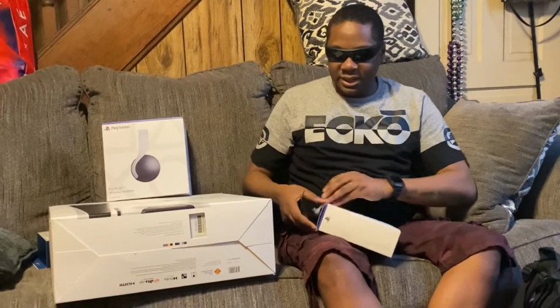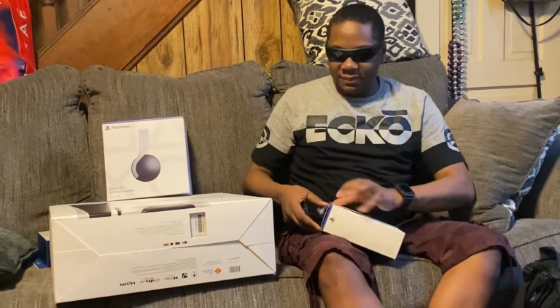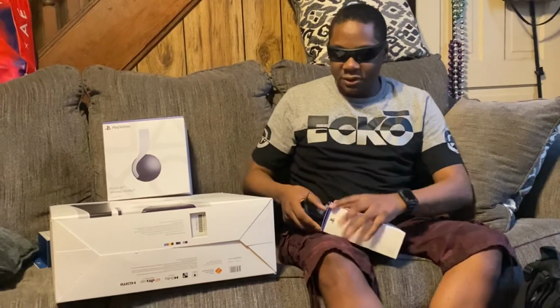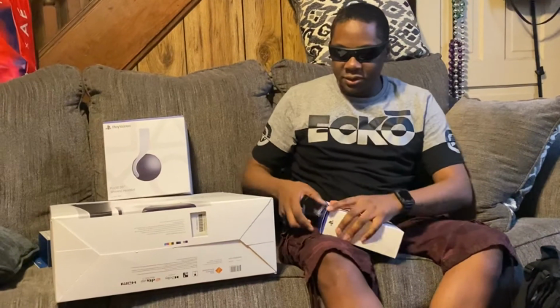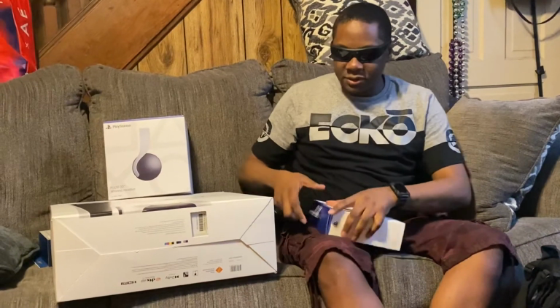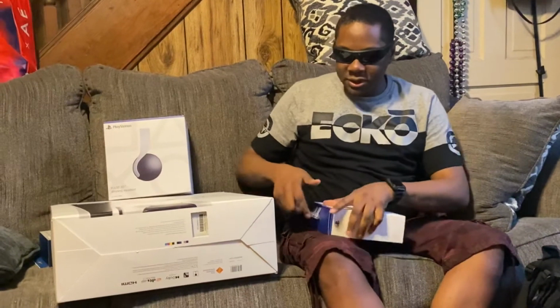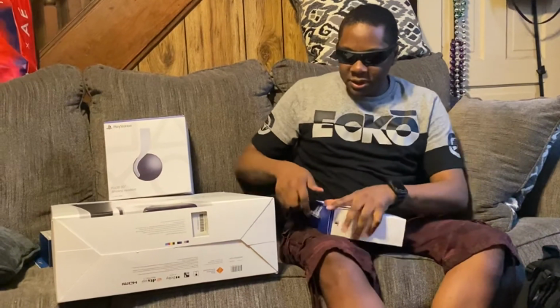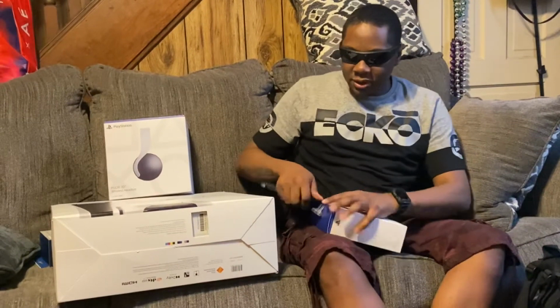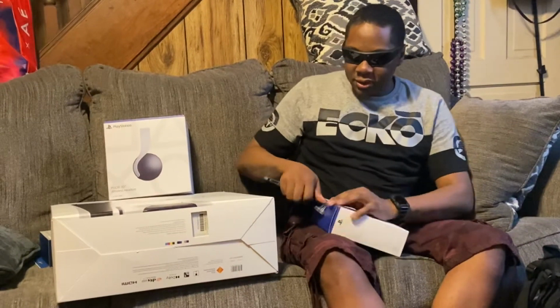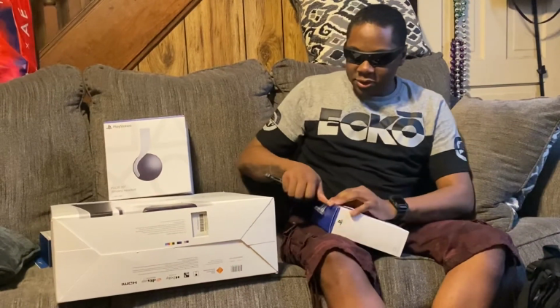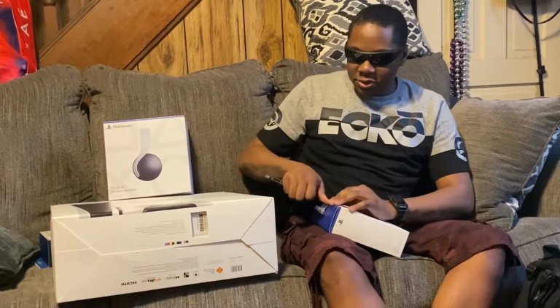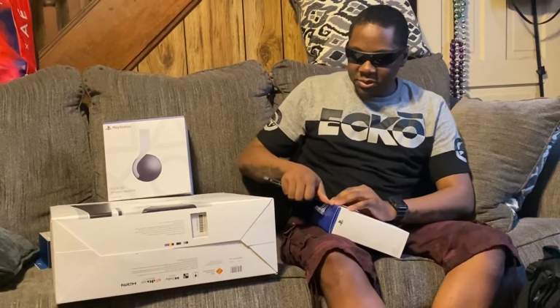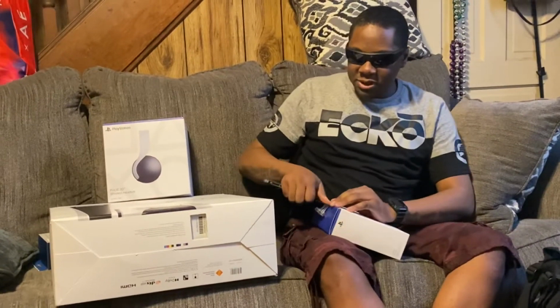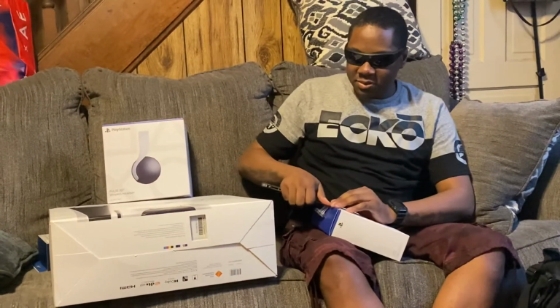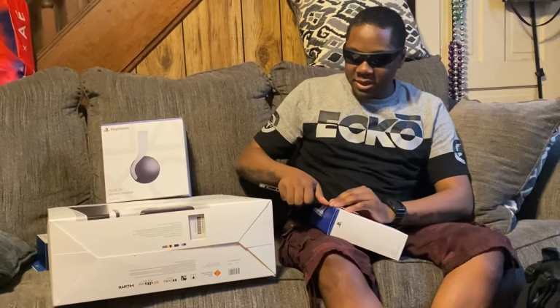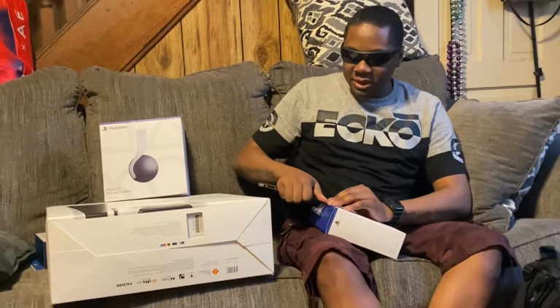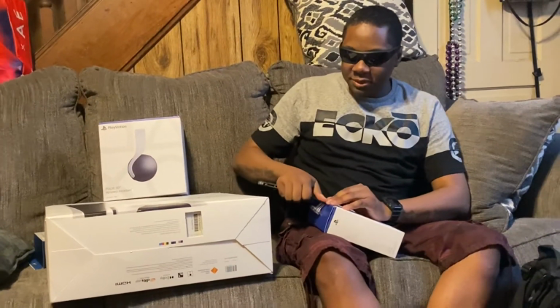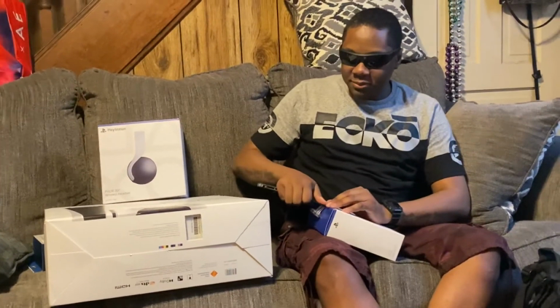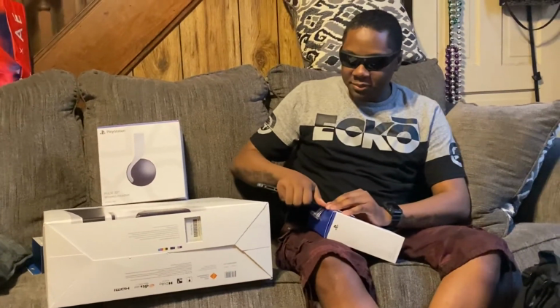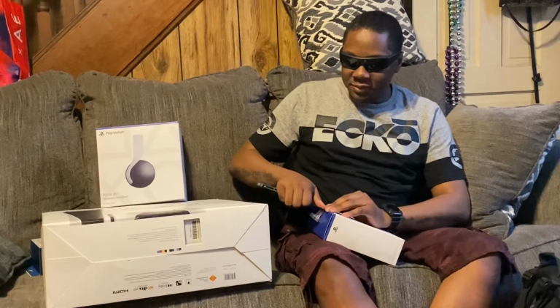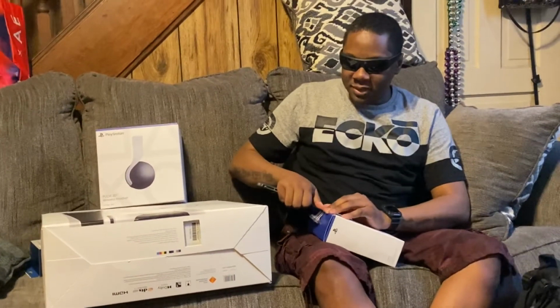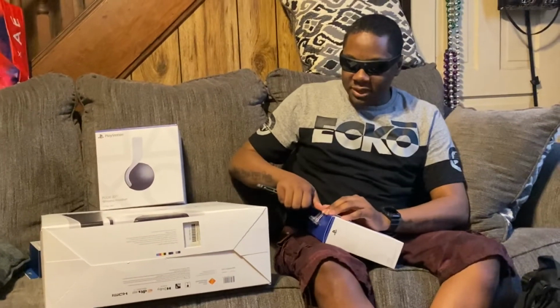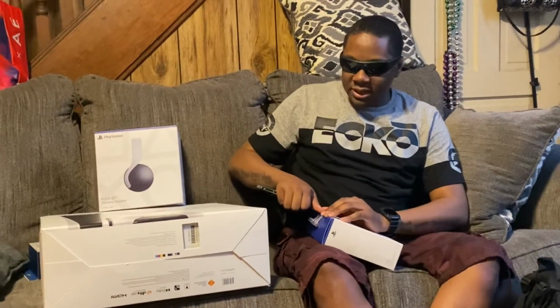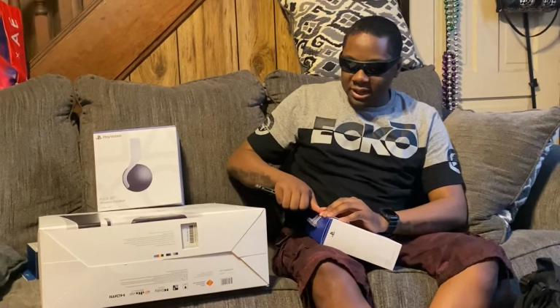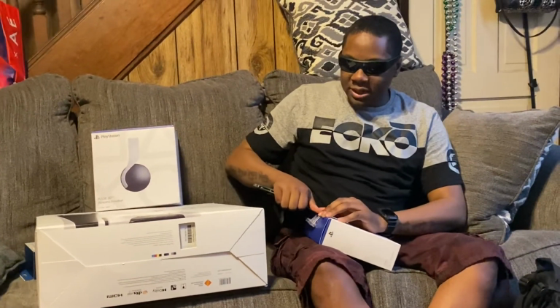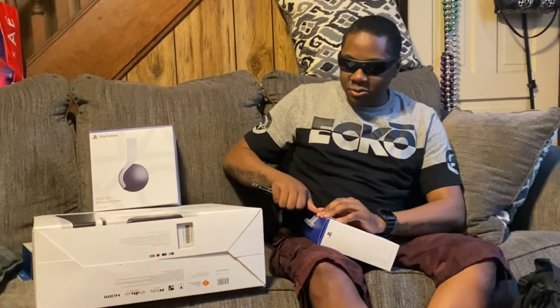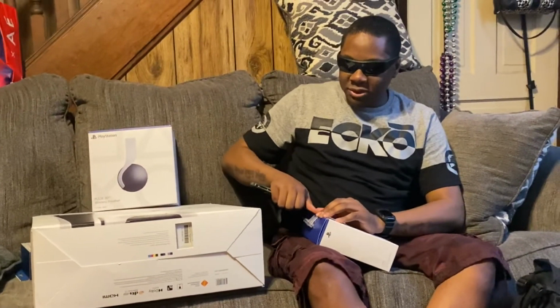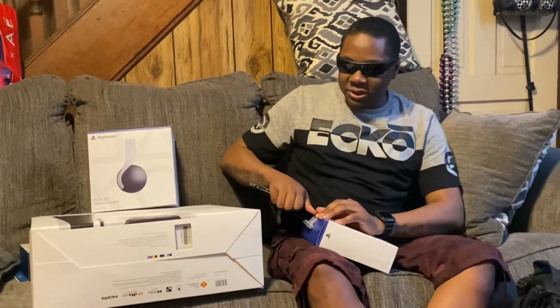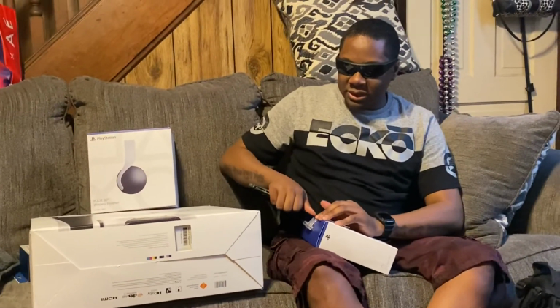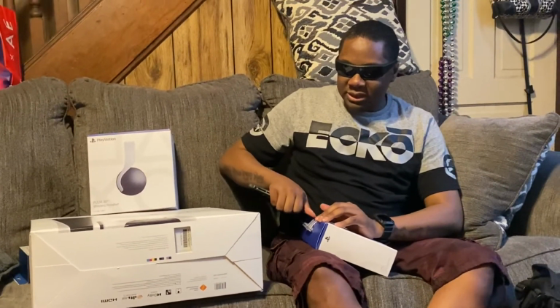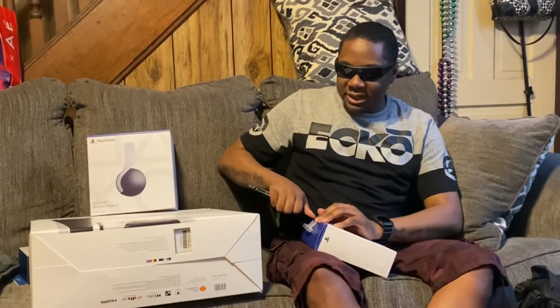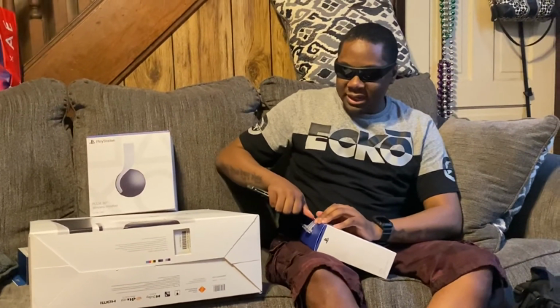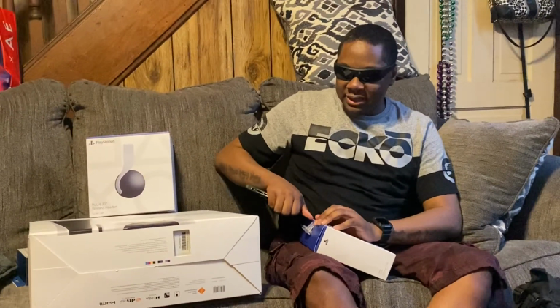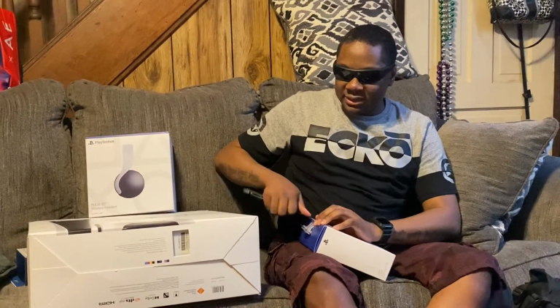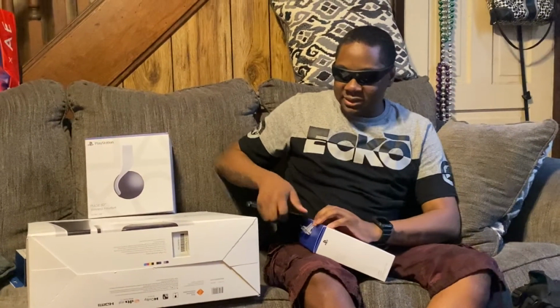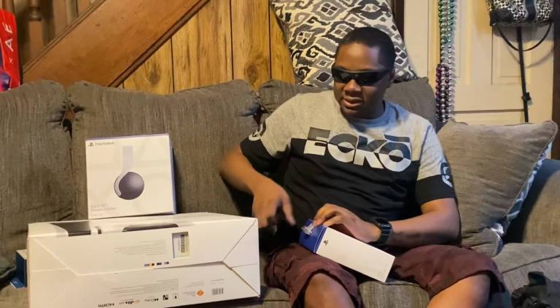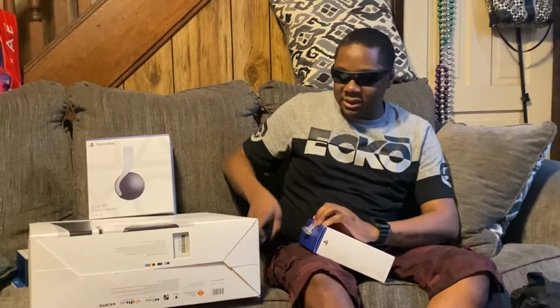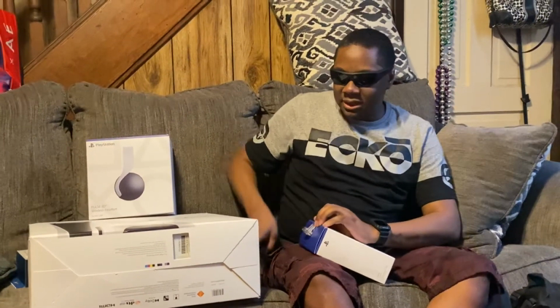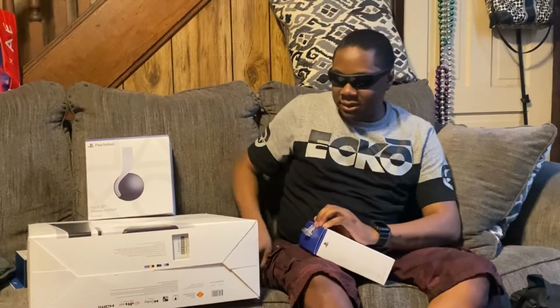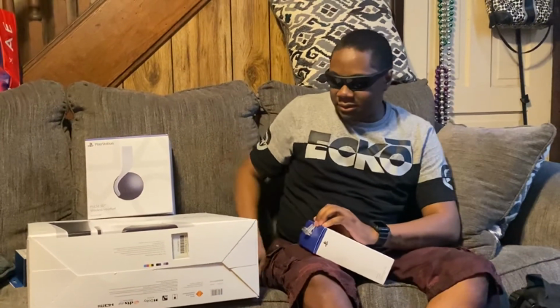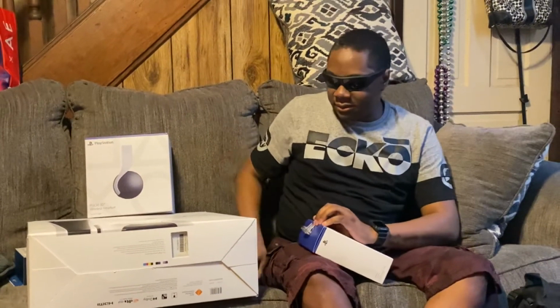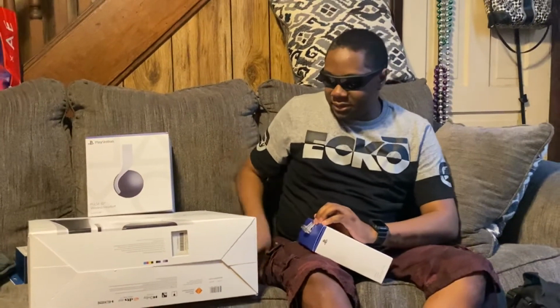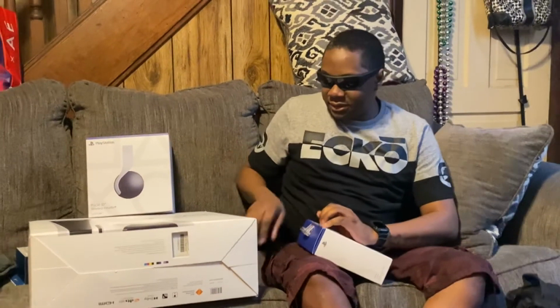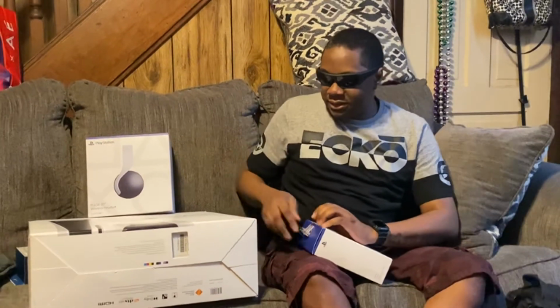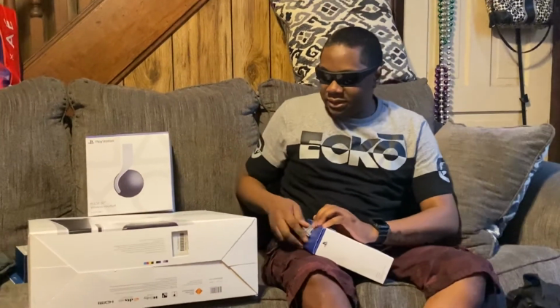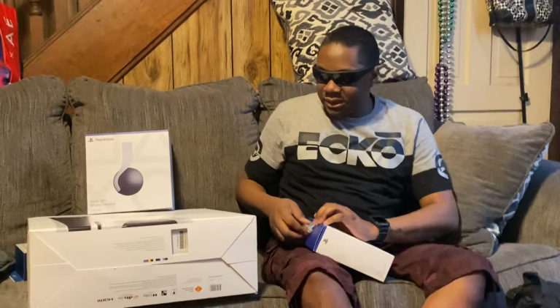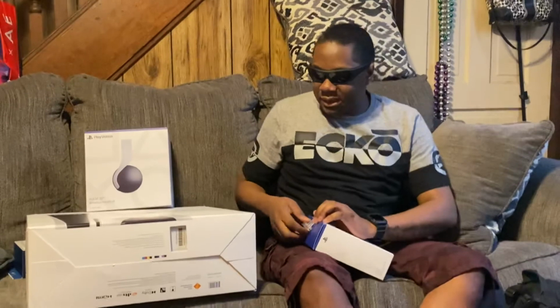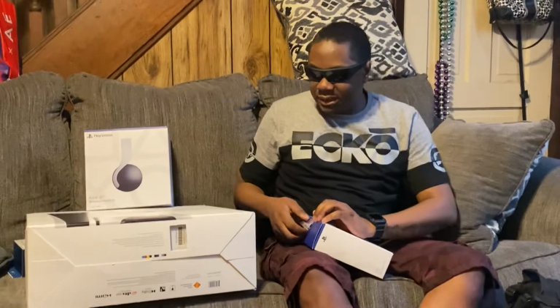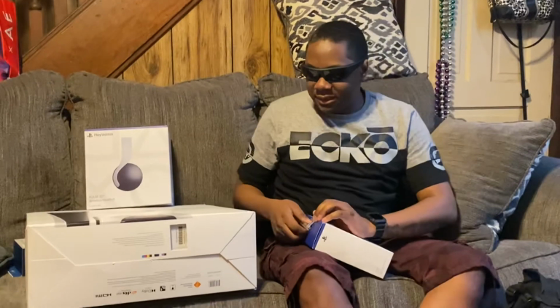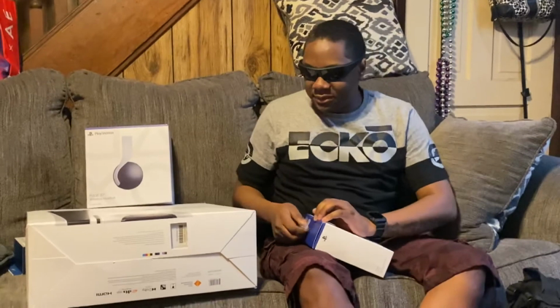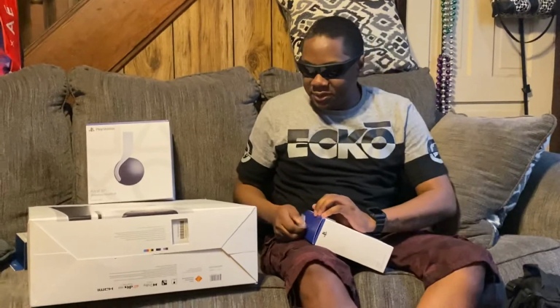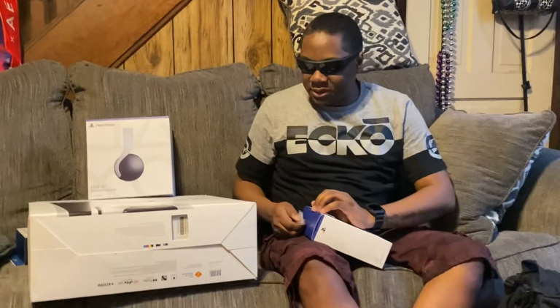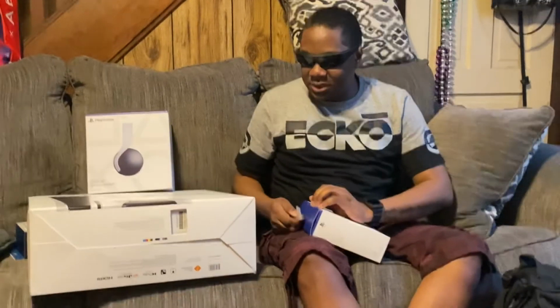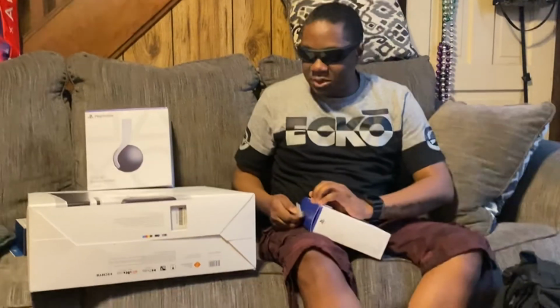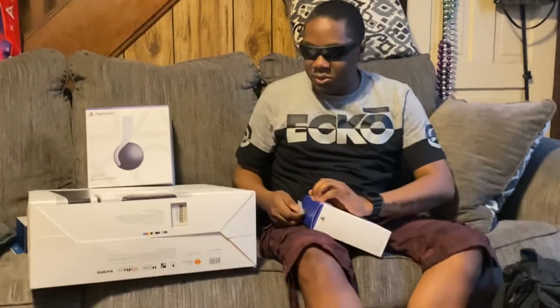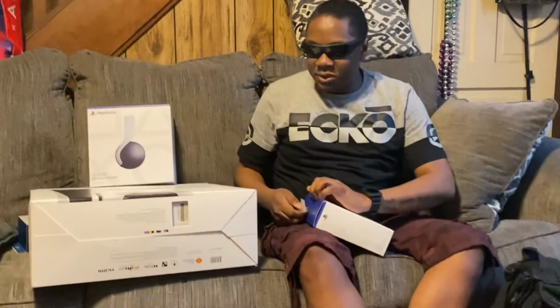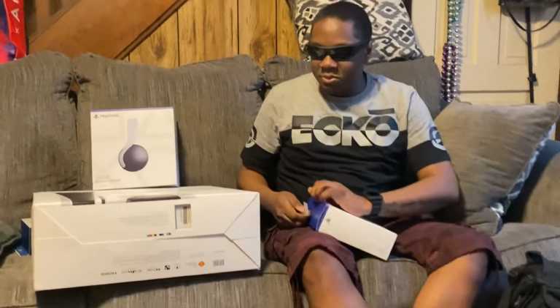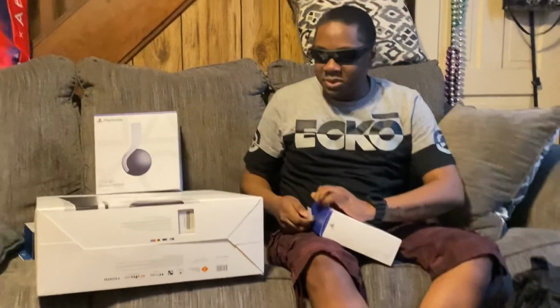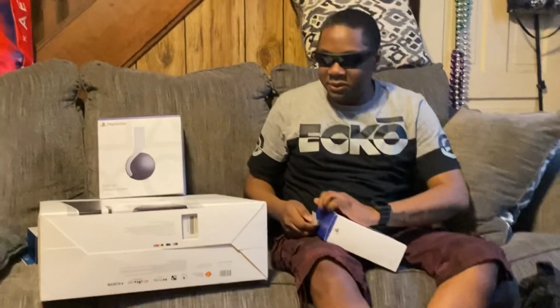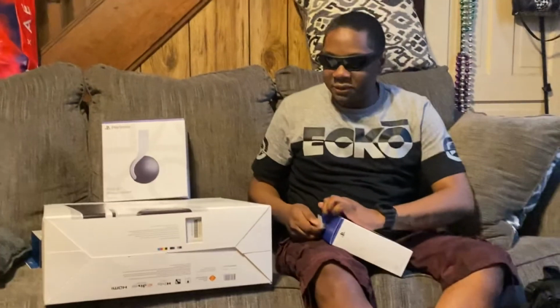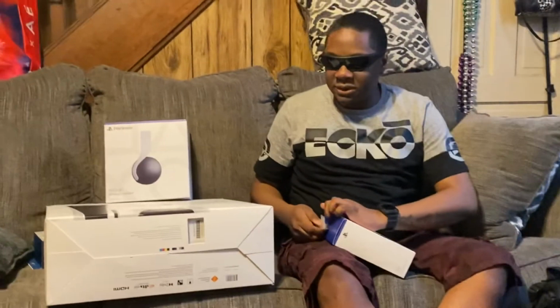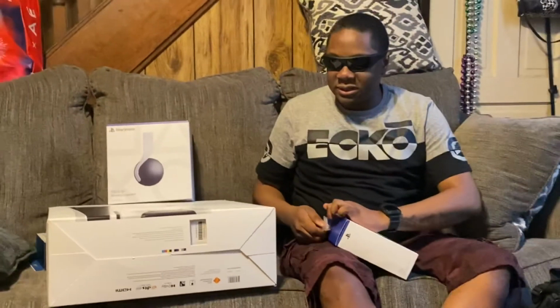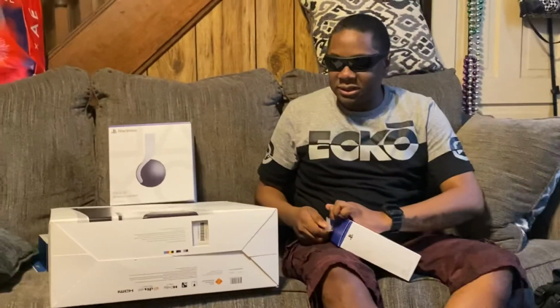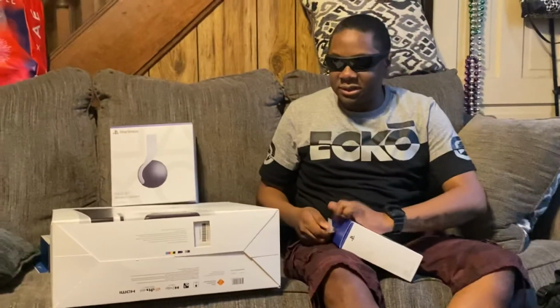I've heard so much about it, and I'm really excited to see what the big fuss is.